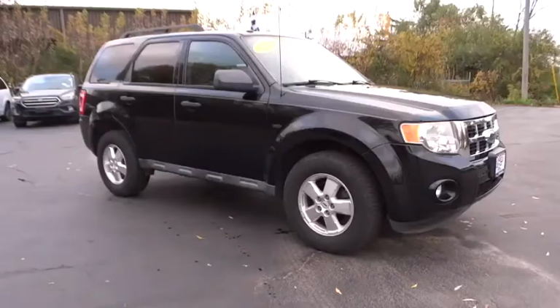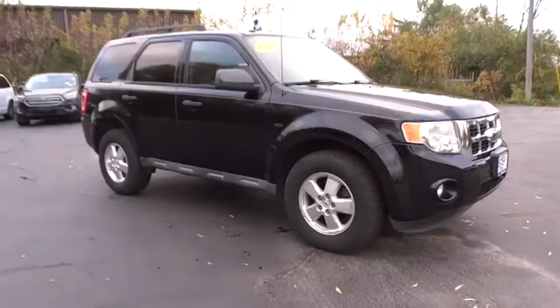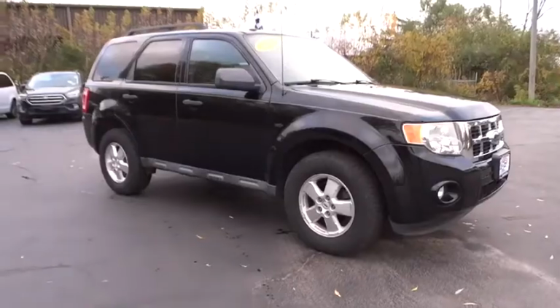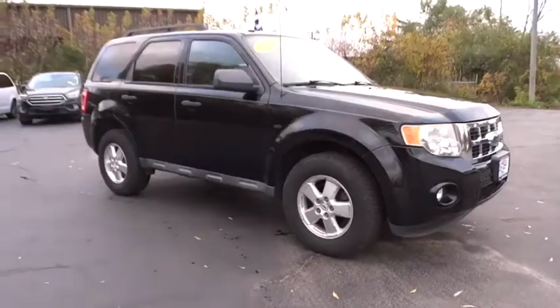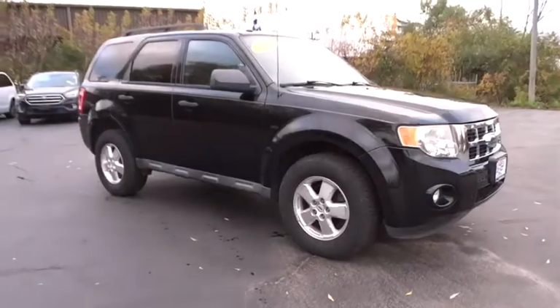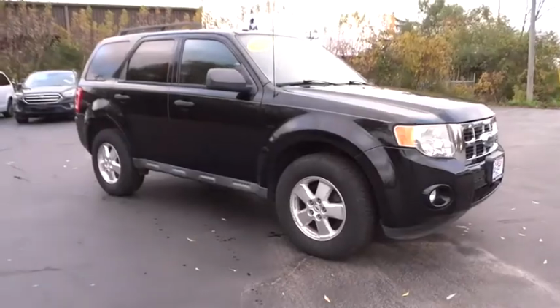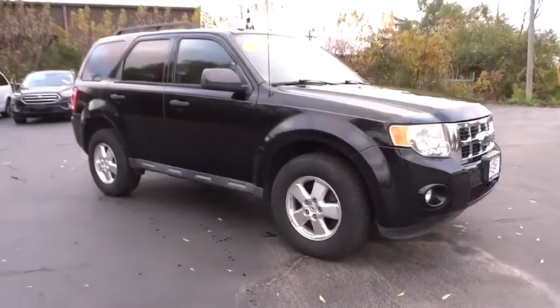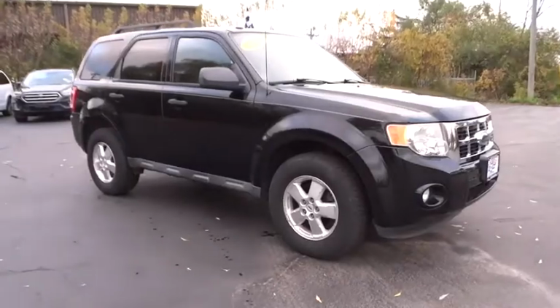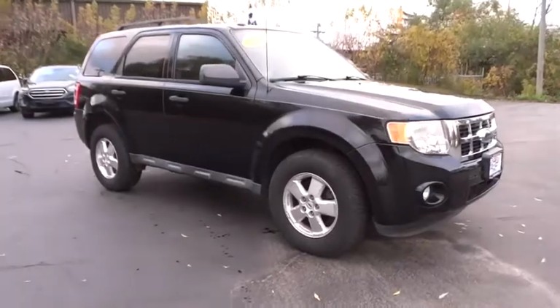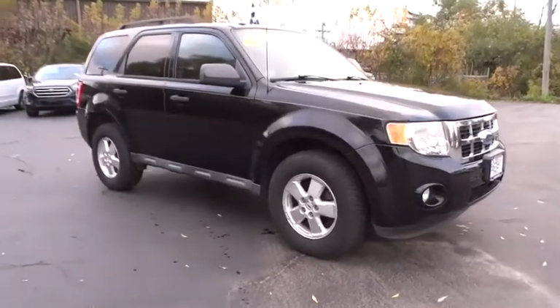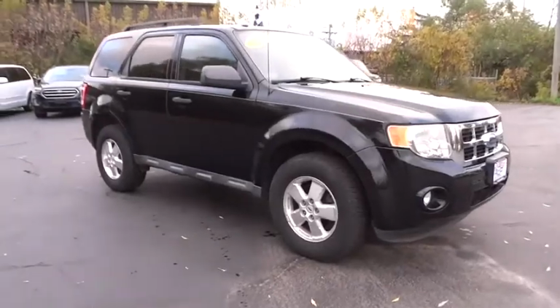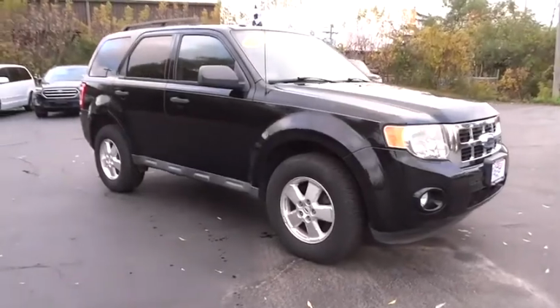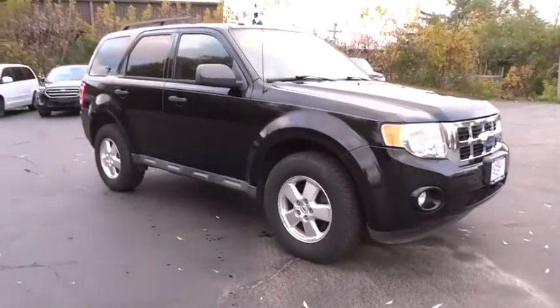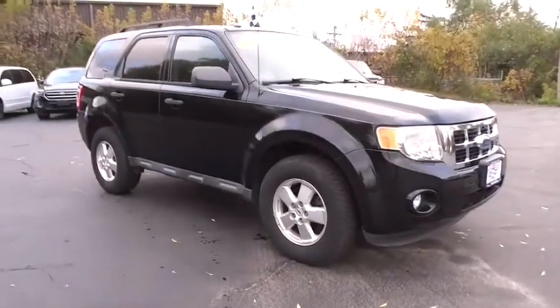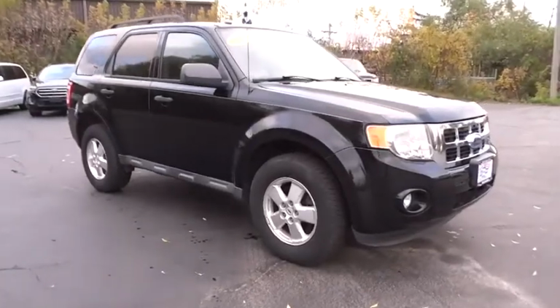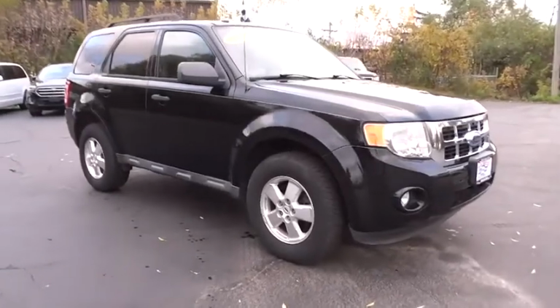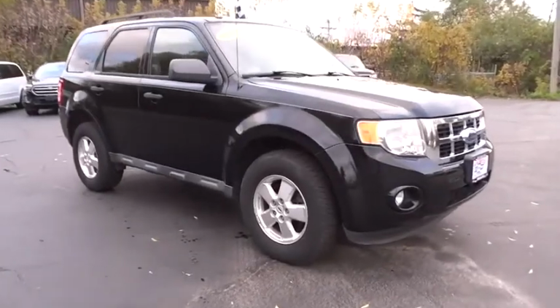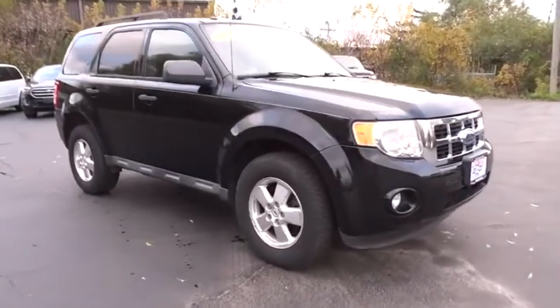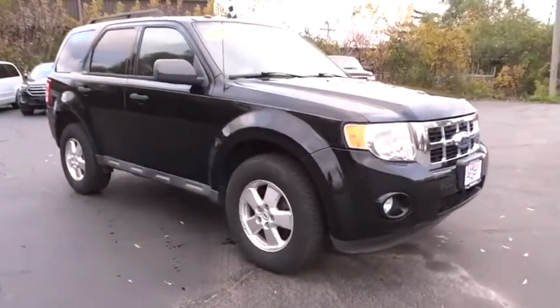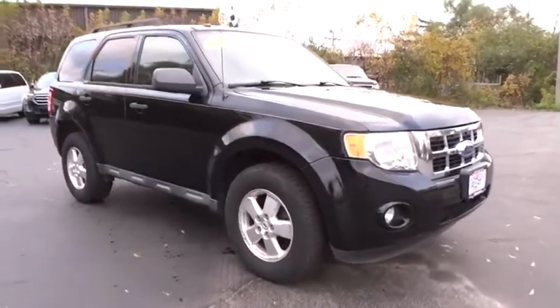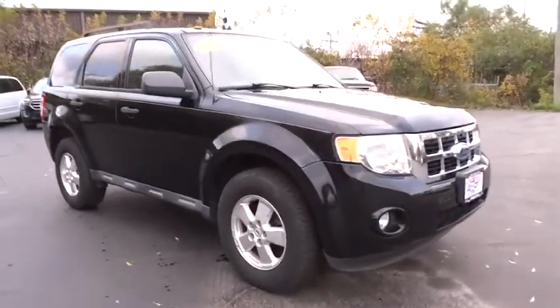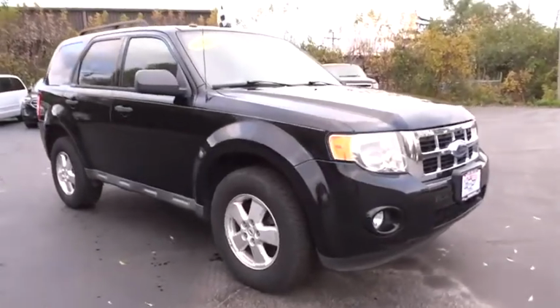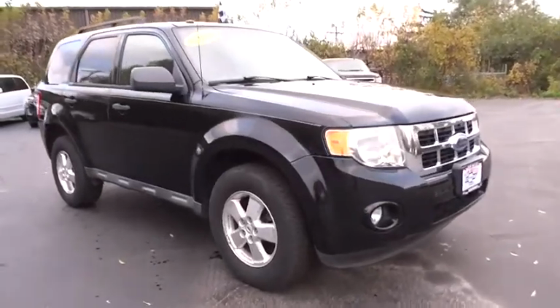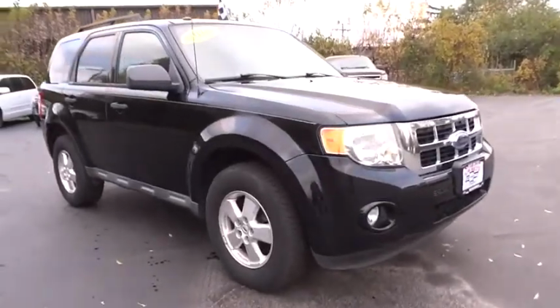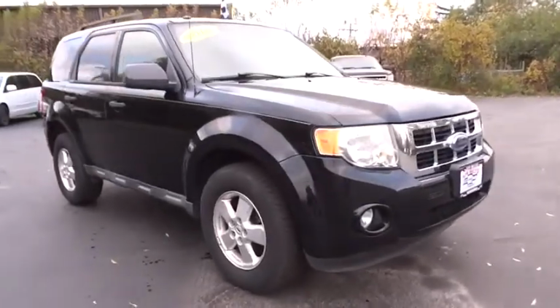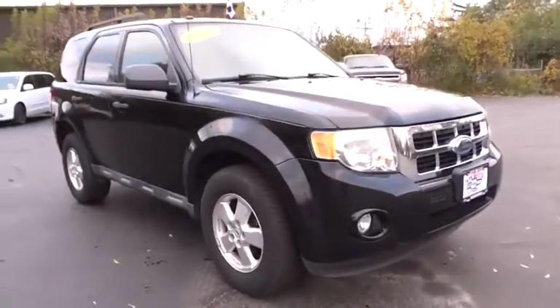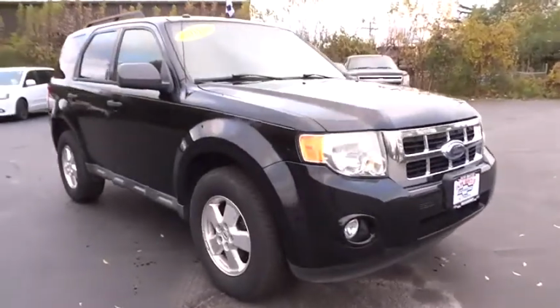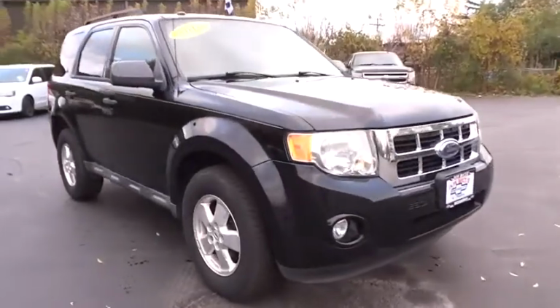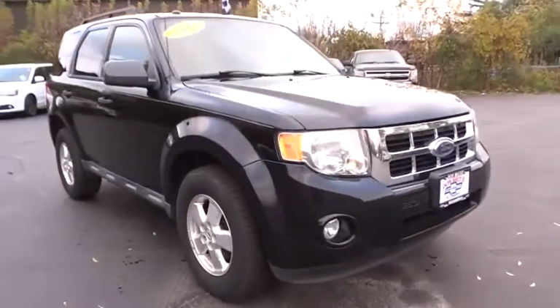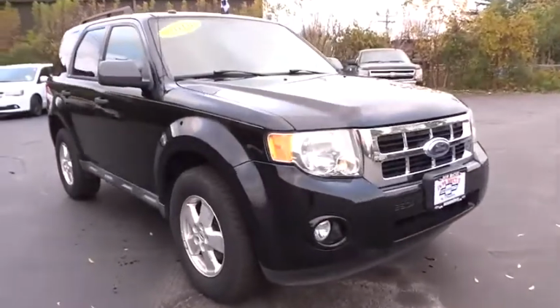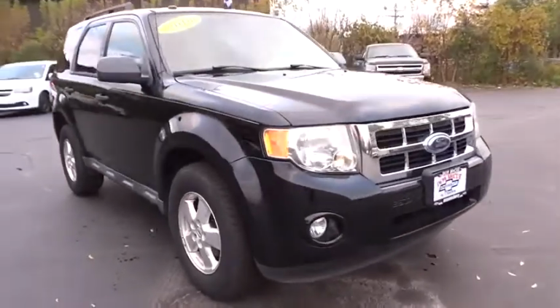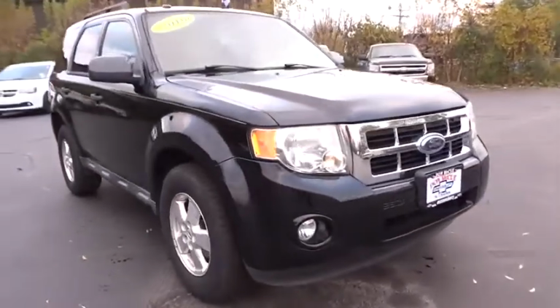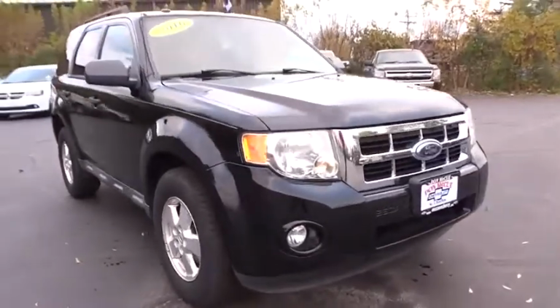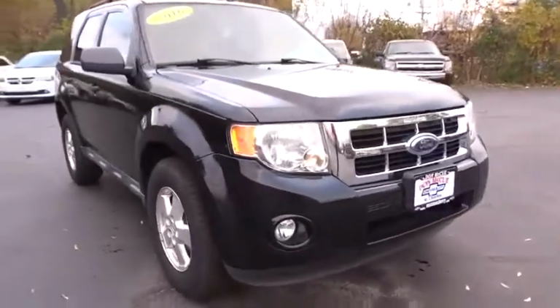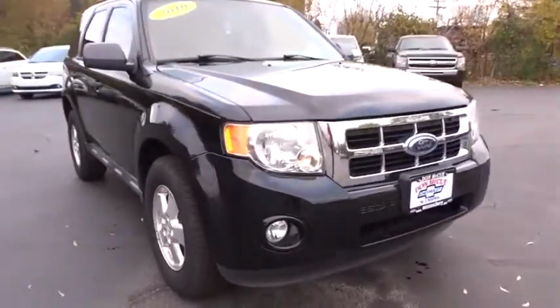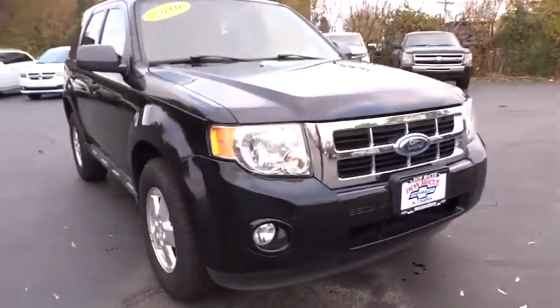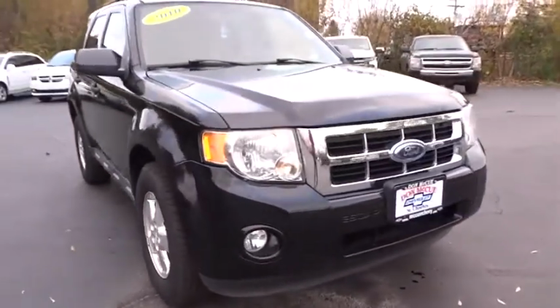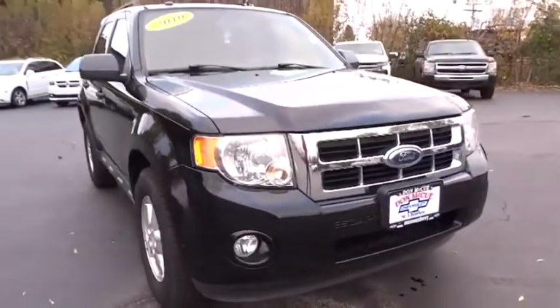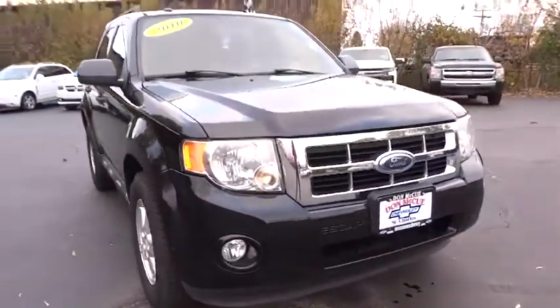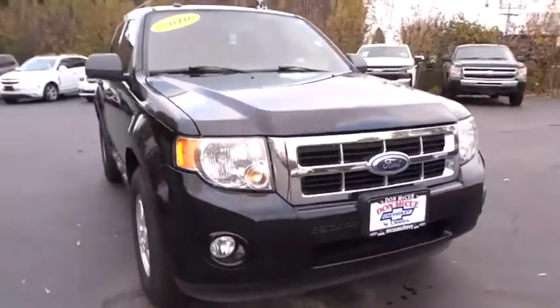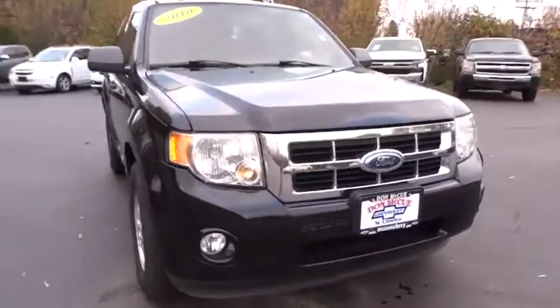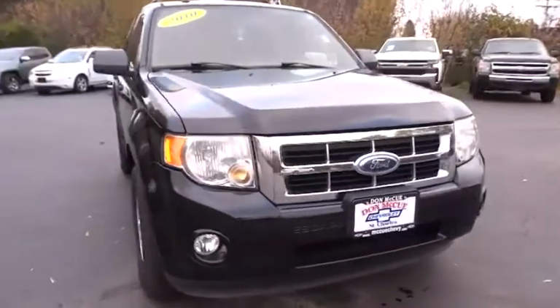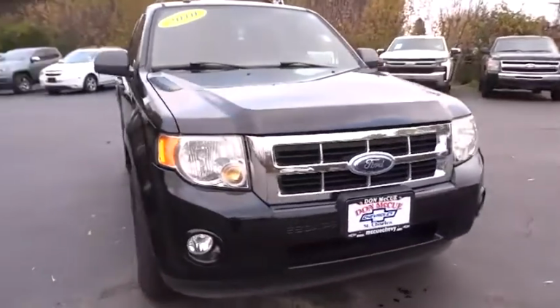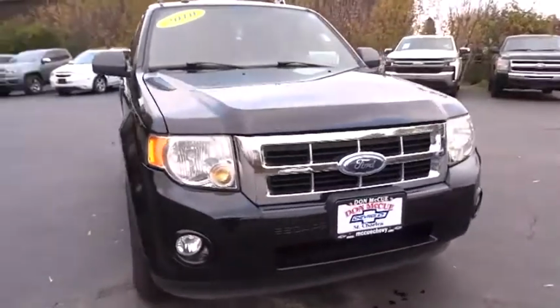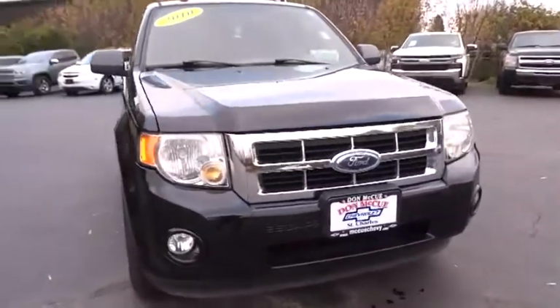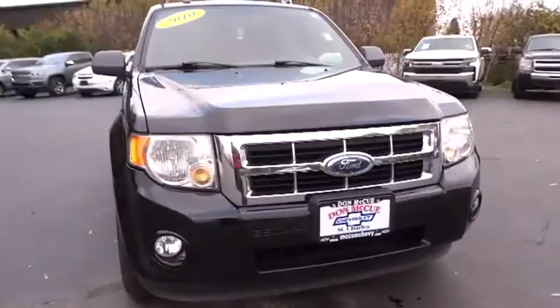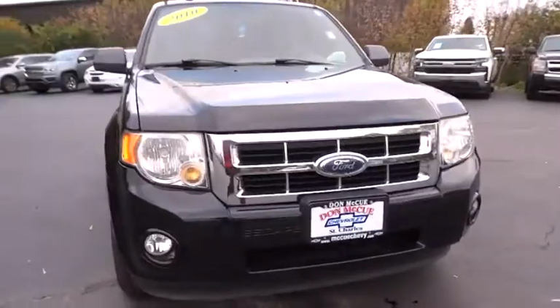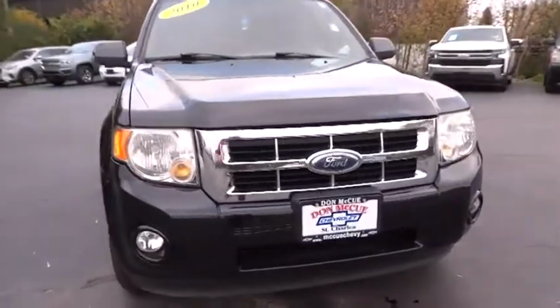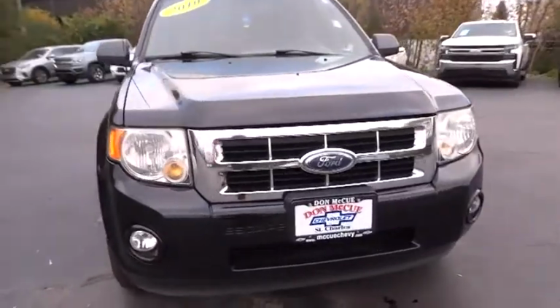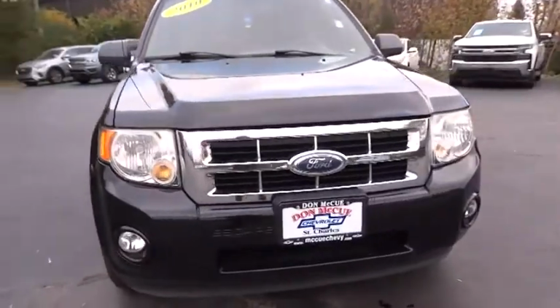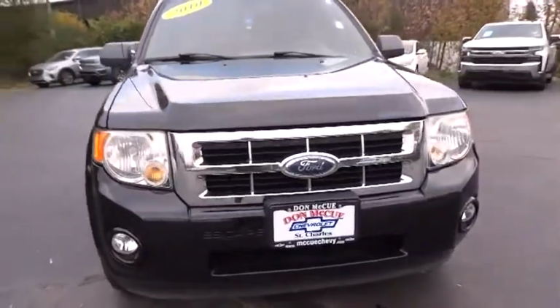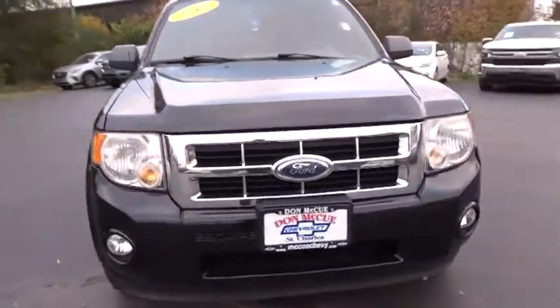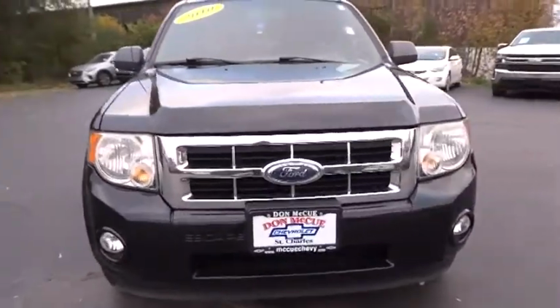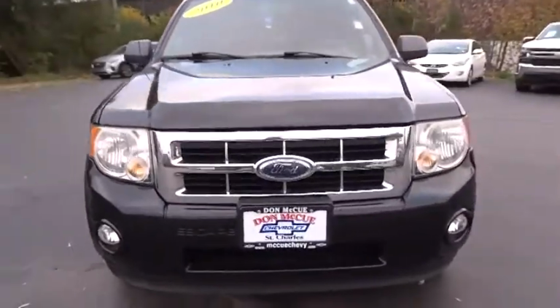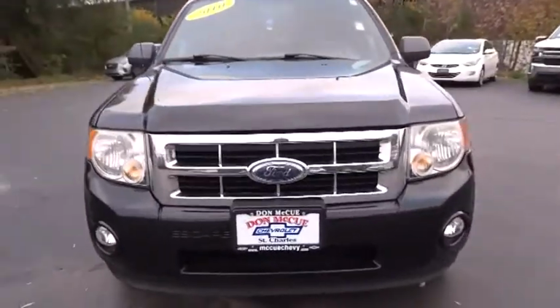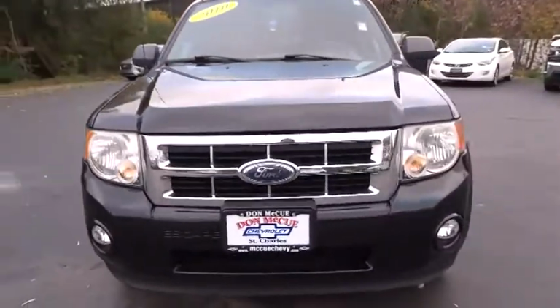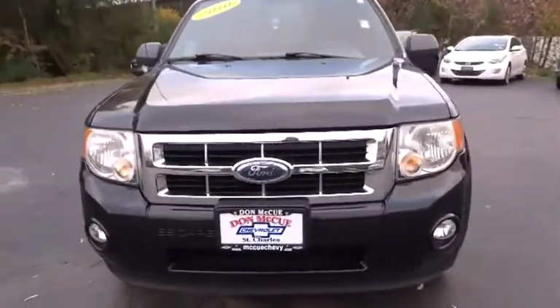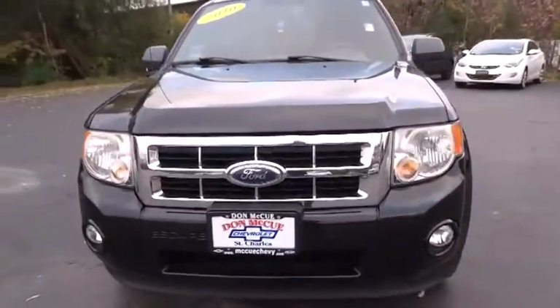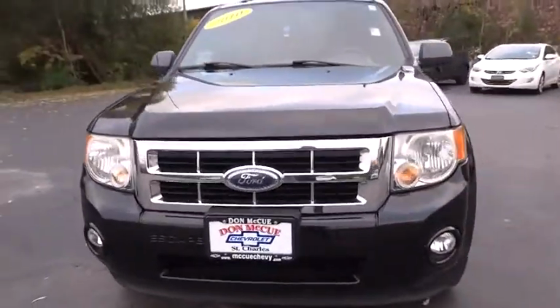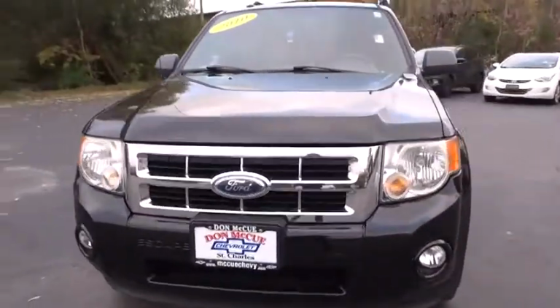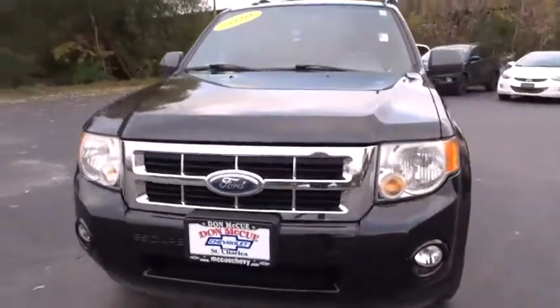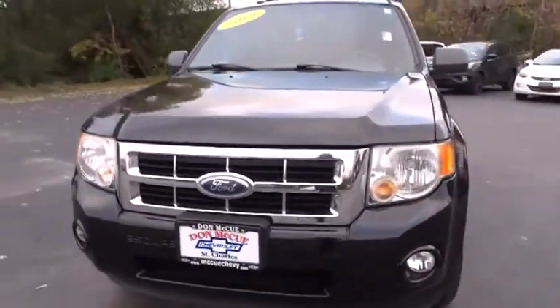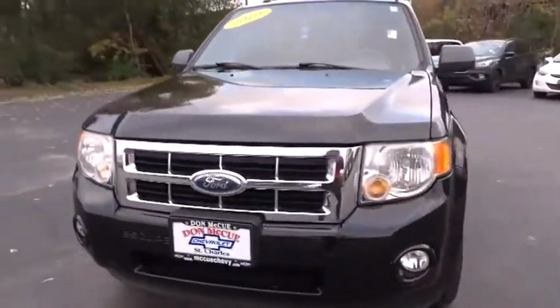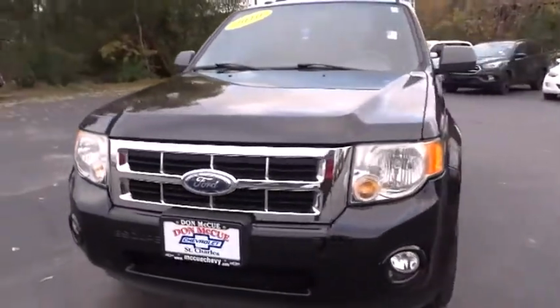Take a ride in the 2010 Ford Escape. Gas engines flex, tow, sip and go with Ford Escape.